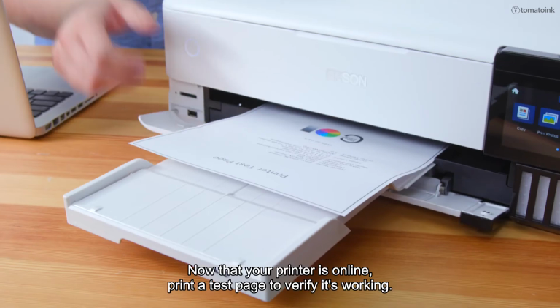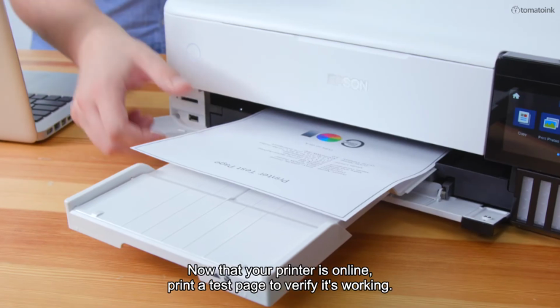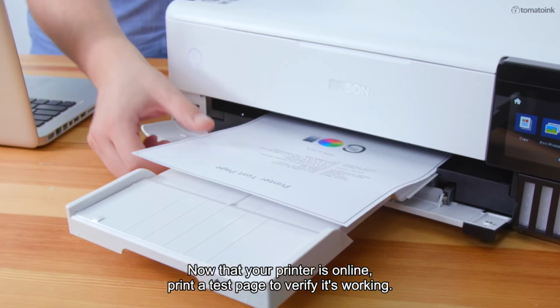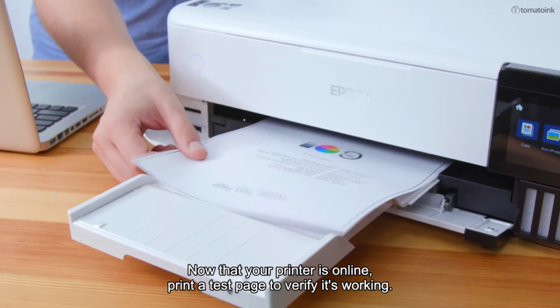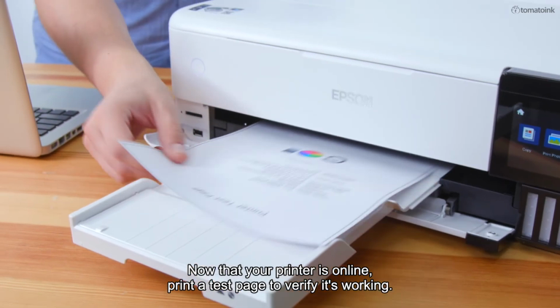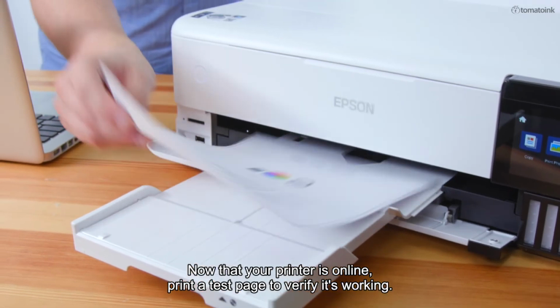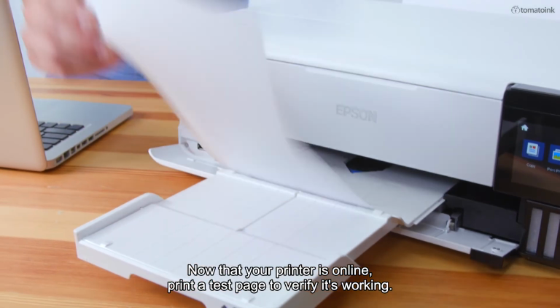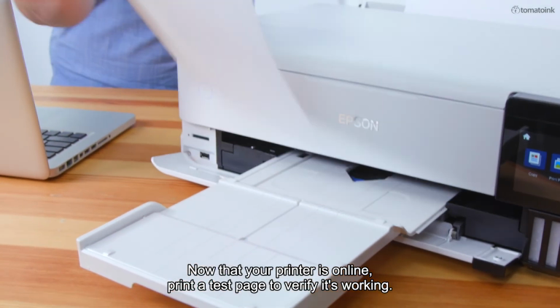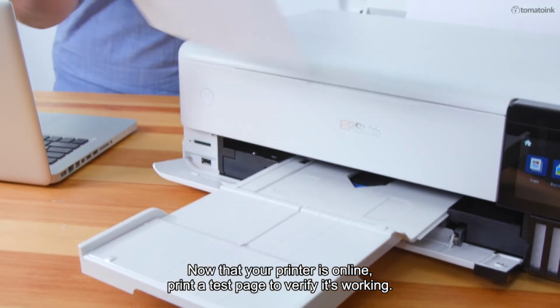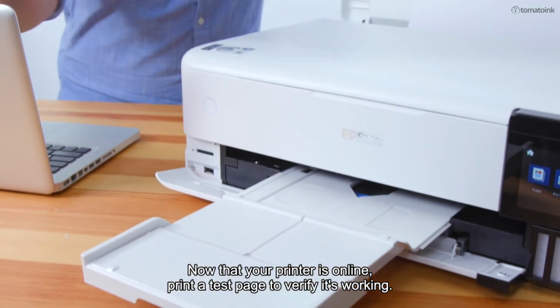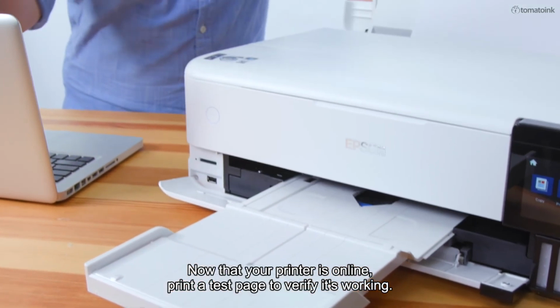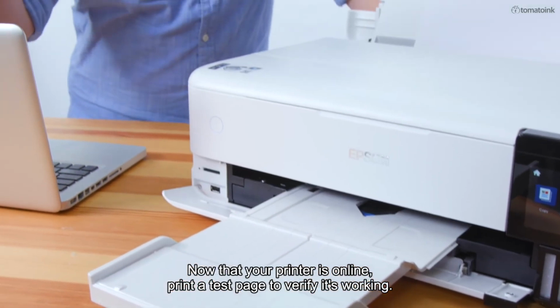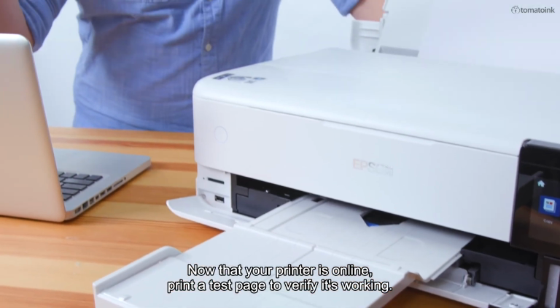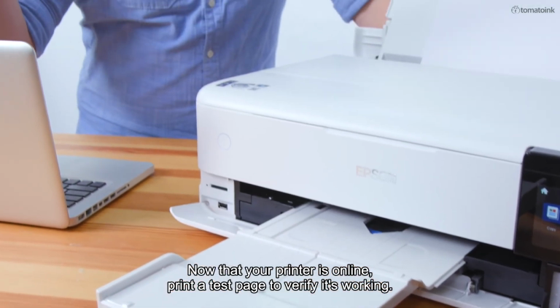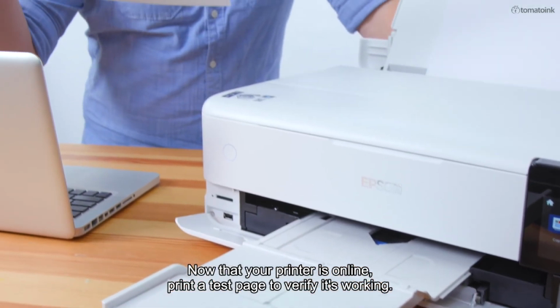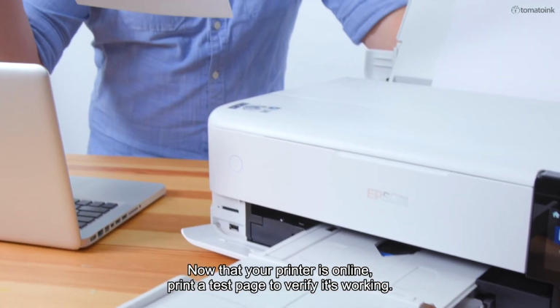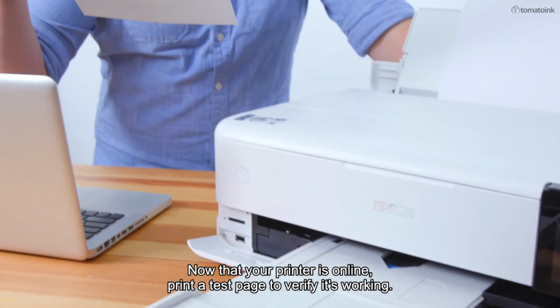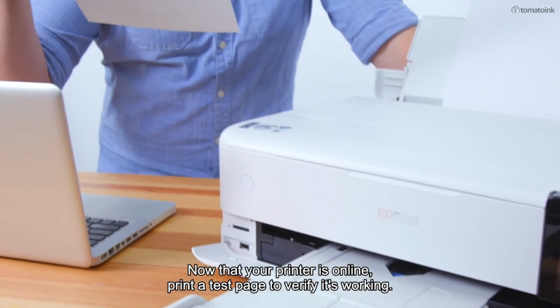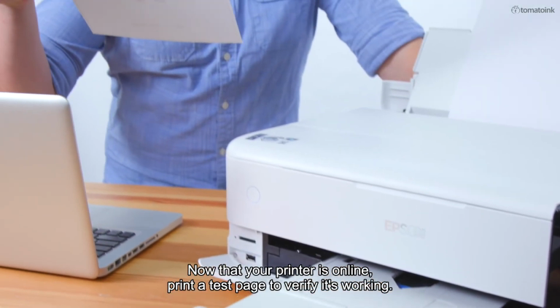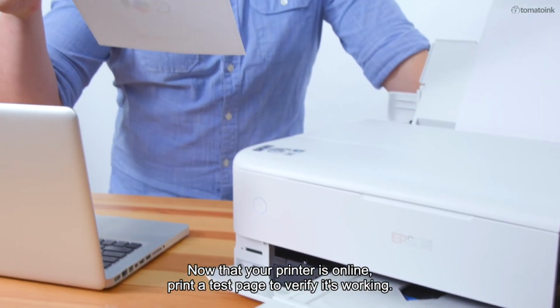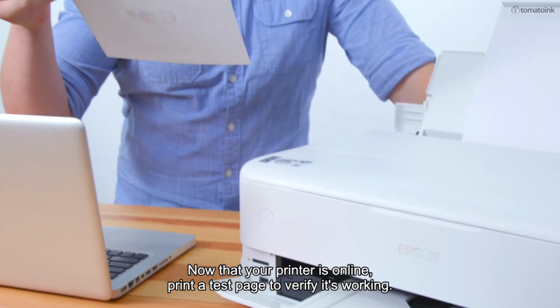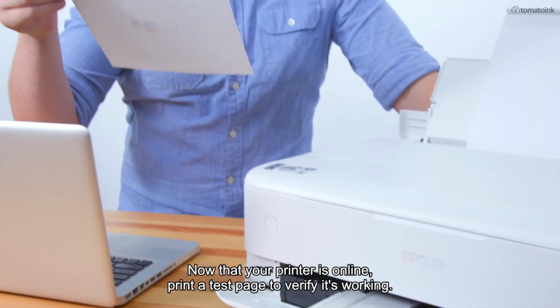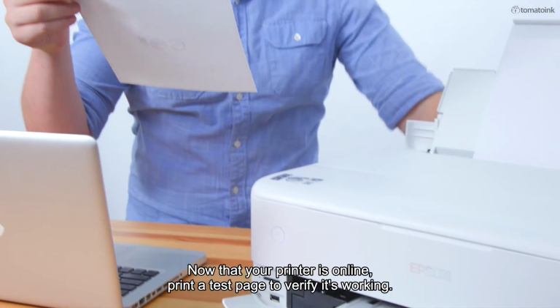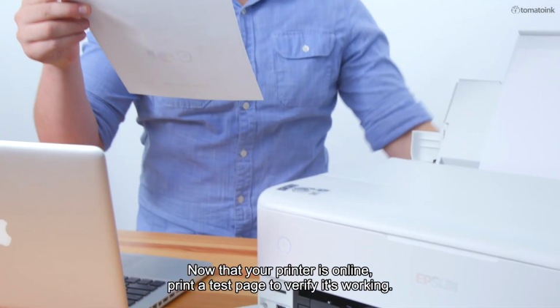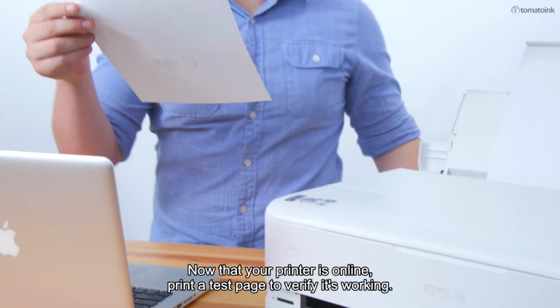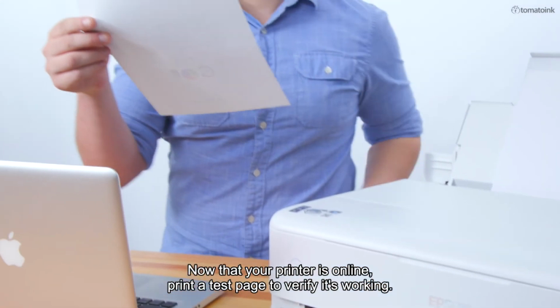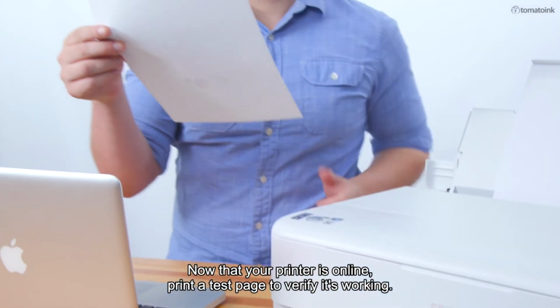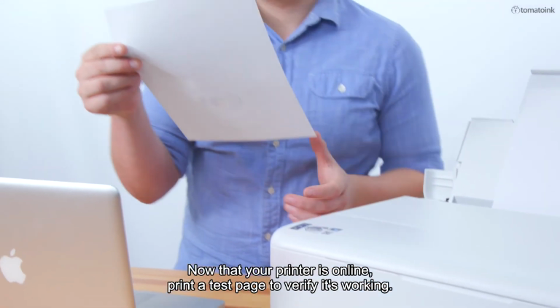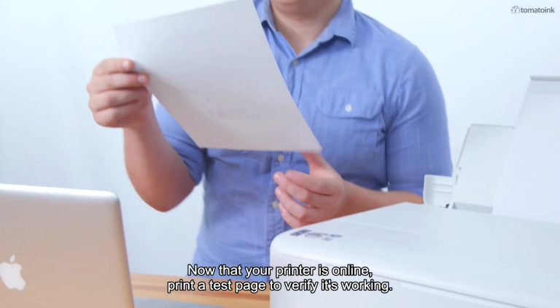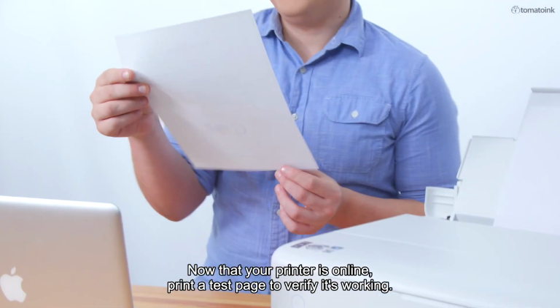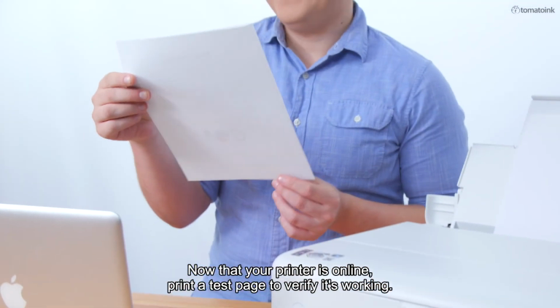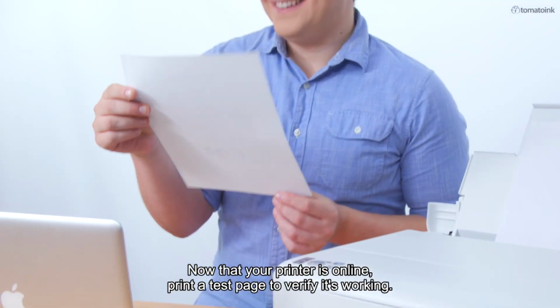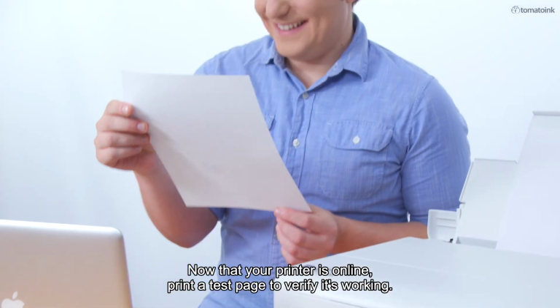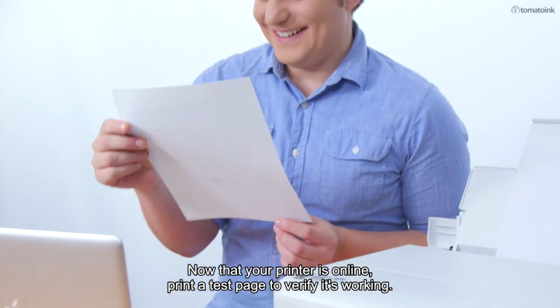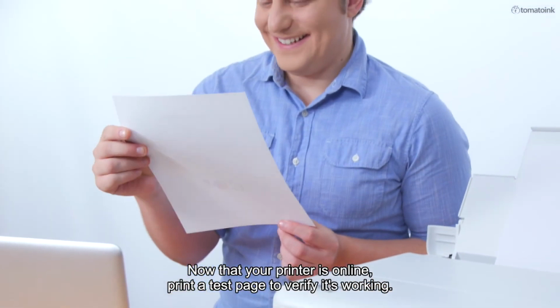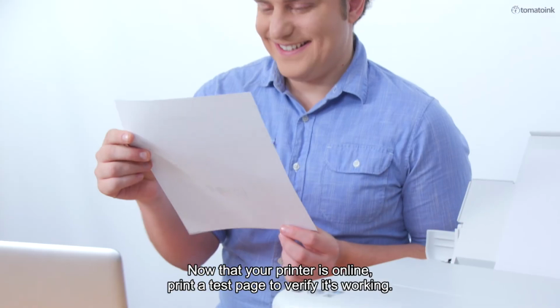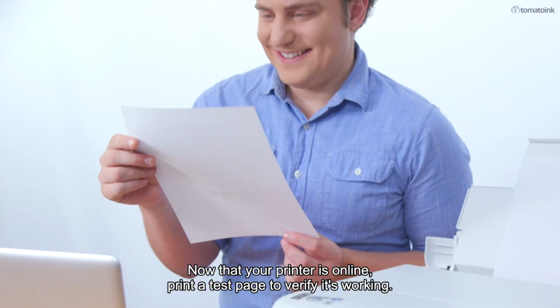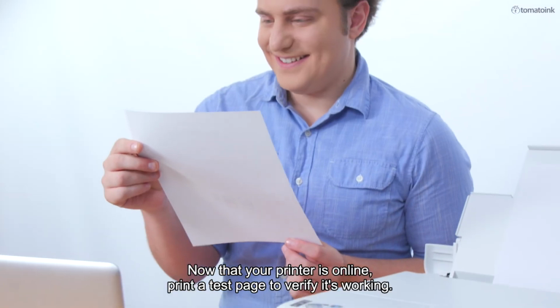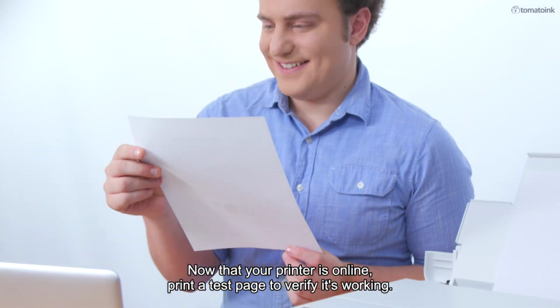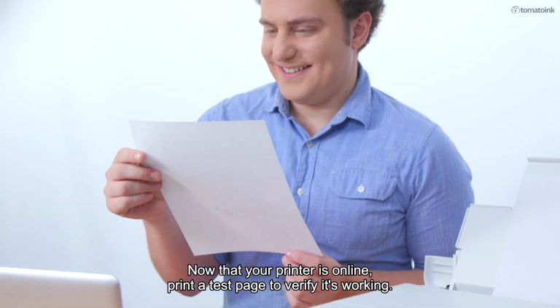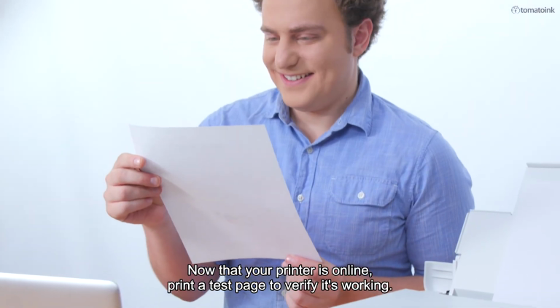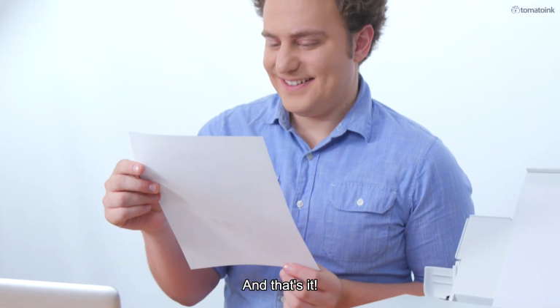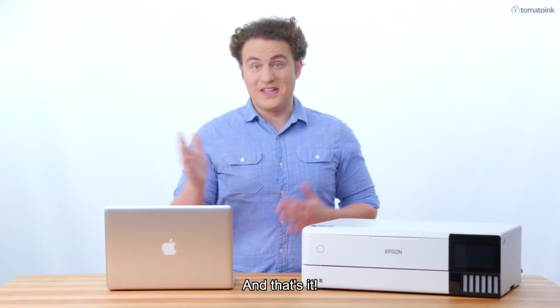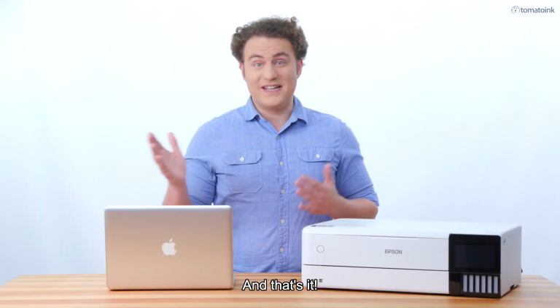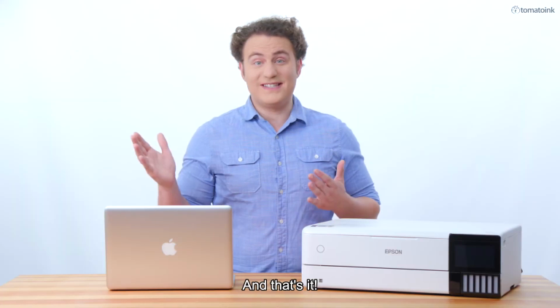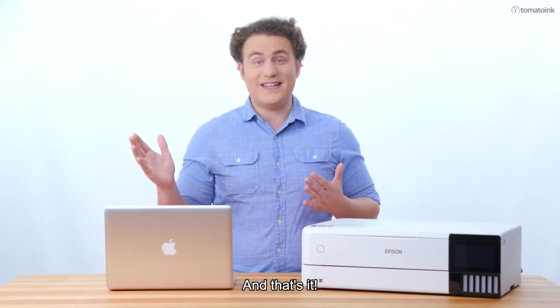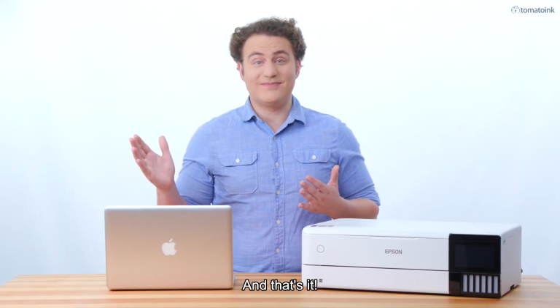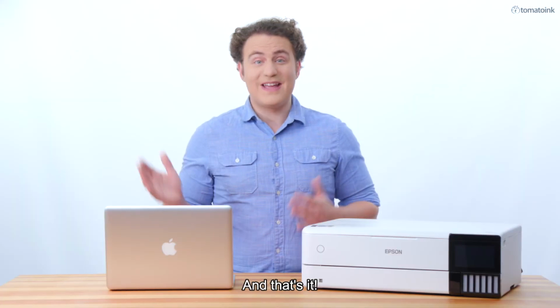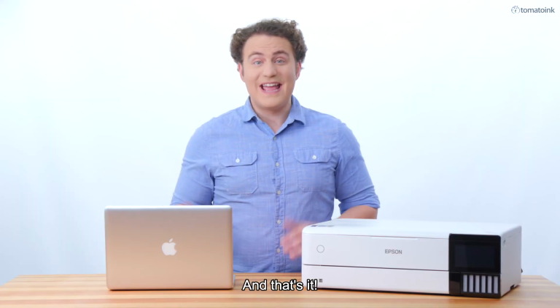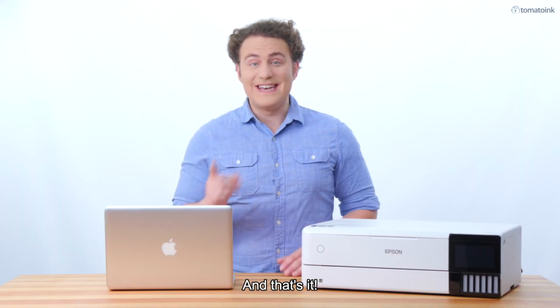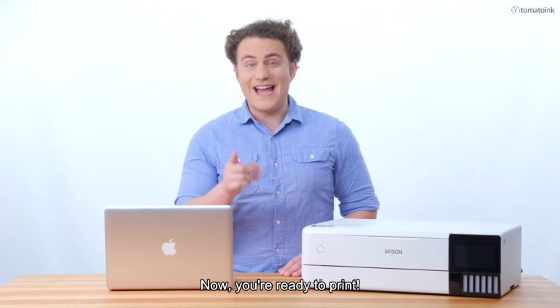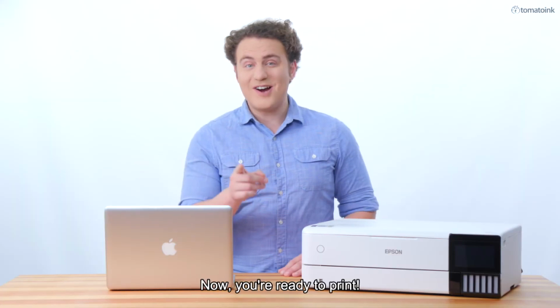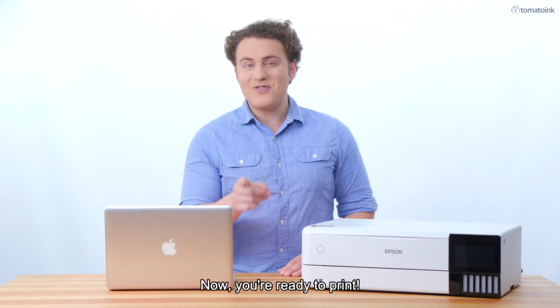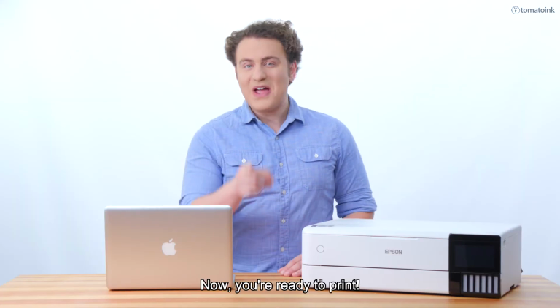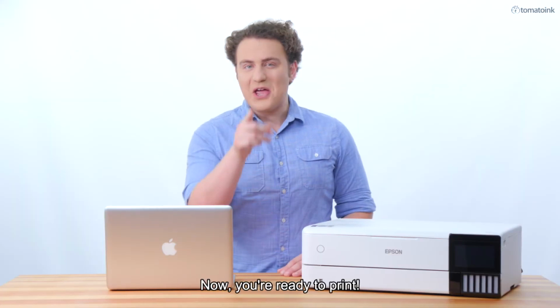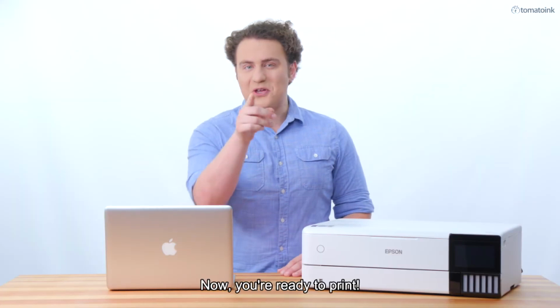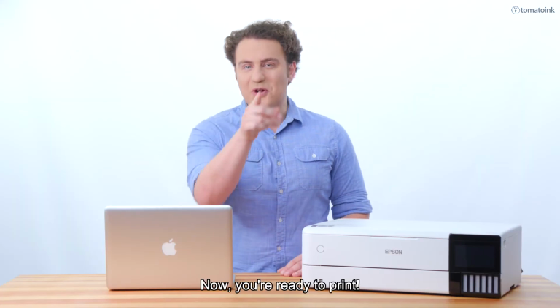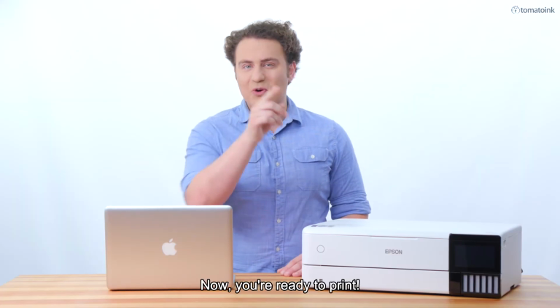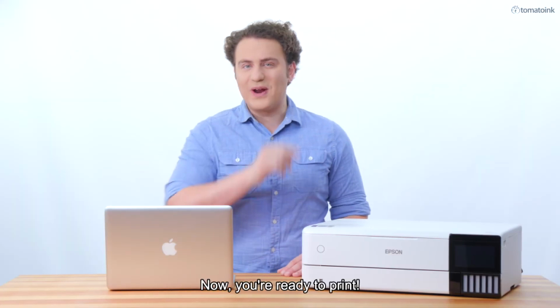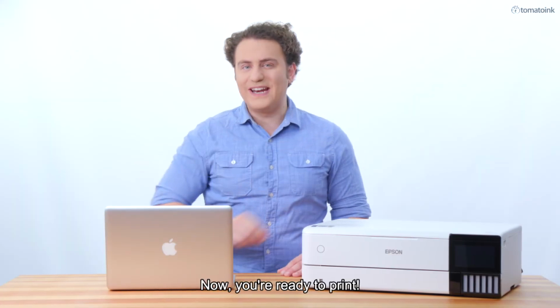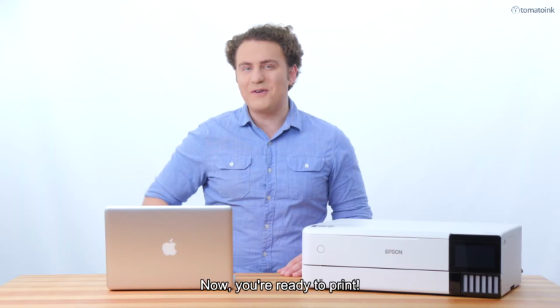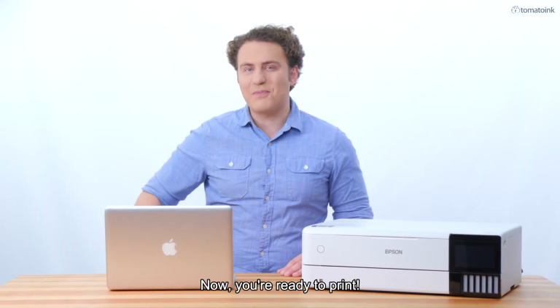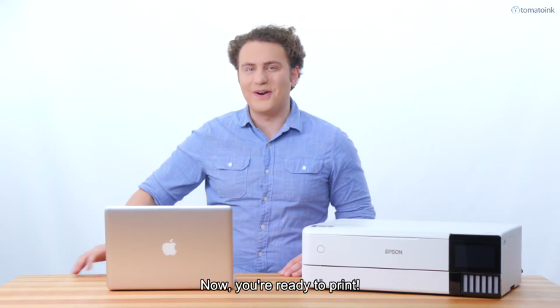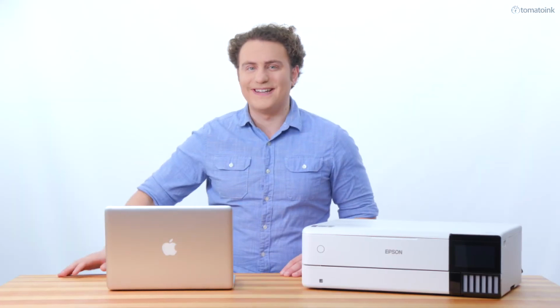Now that your printer is online, print a test page to verify it's working. And that's it — you're ready to print.